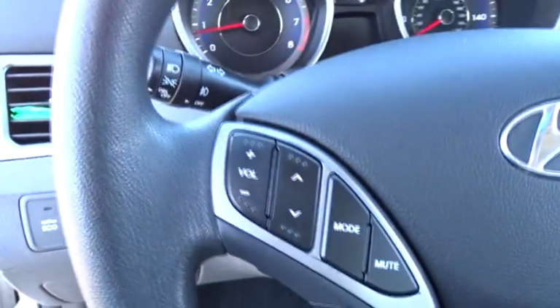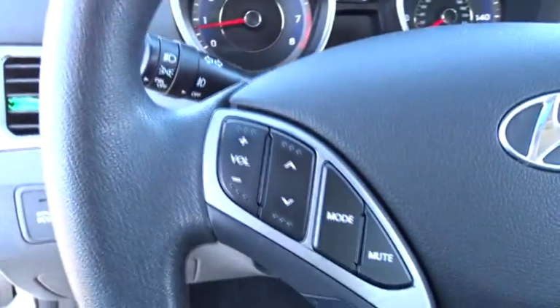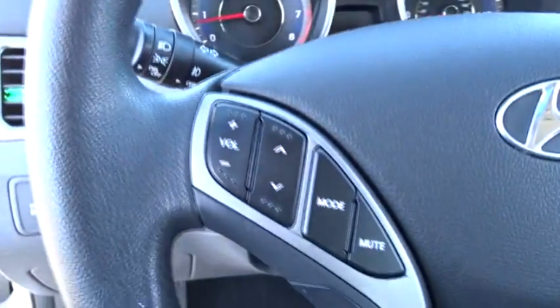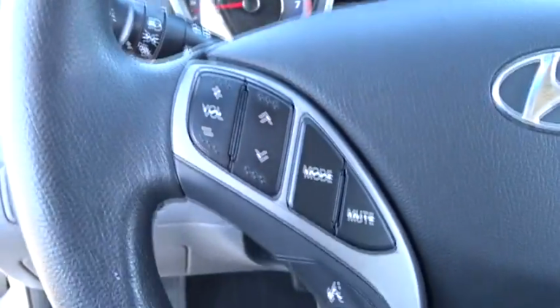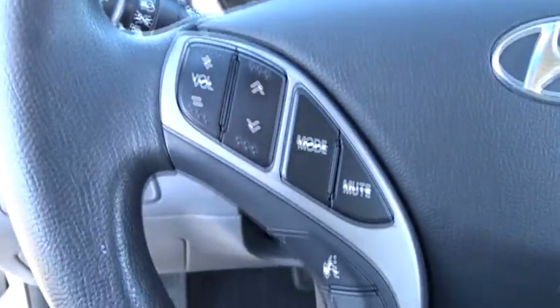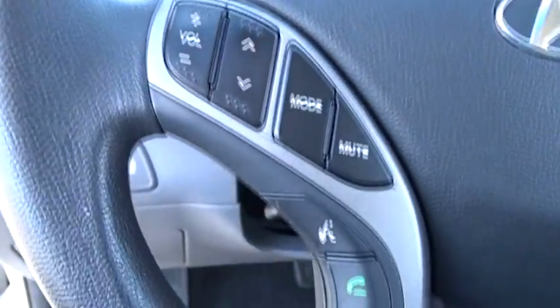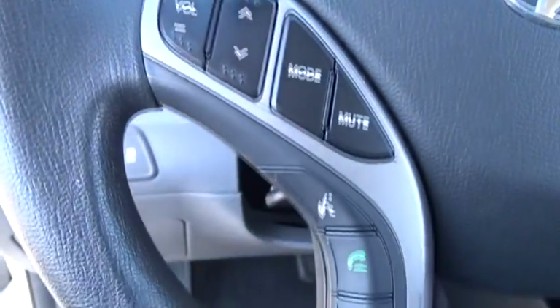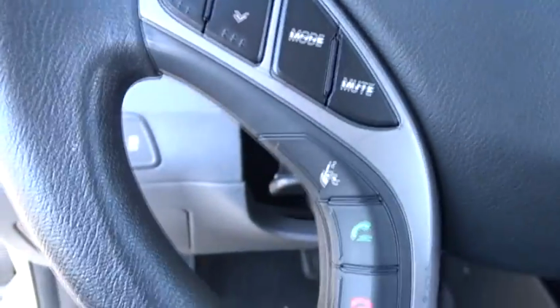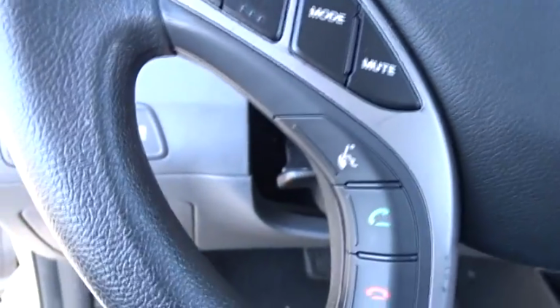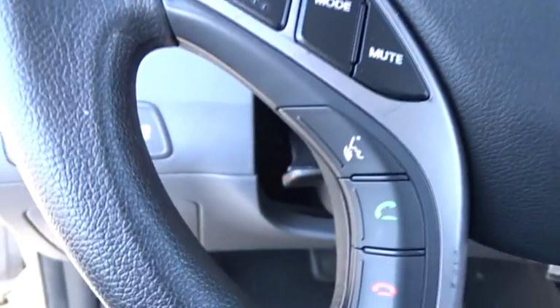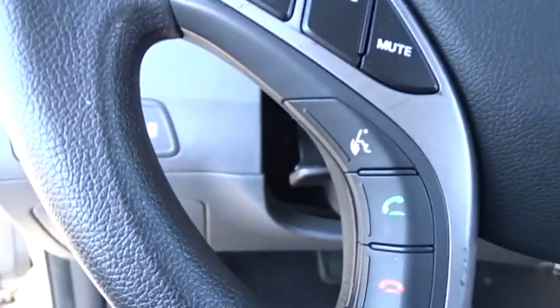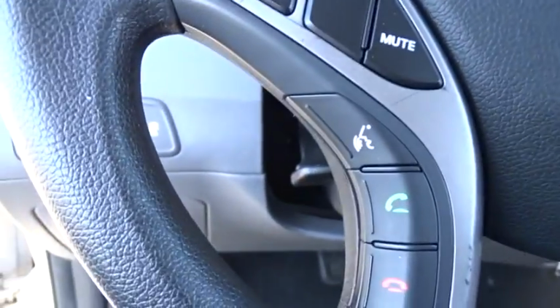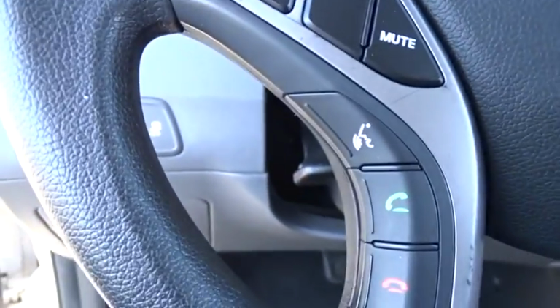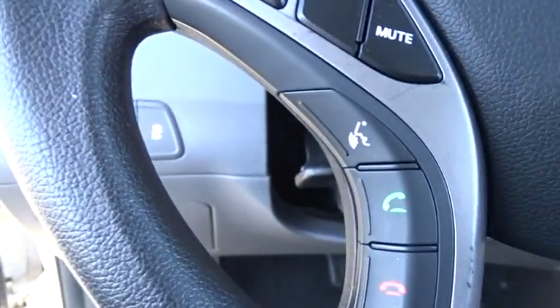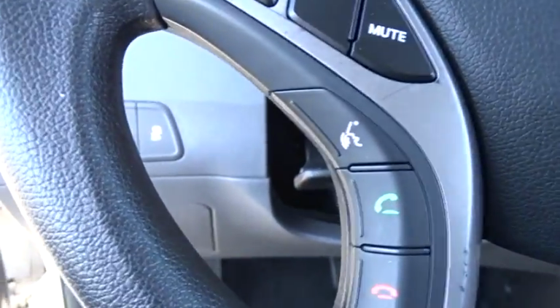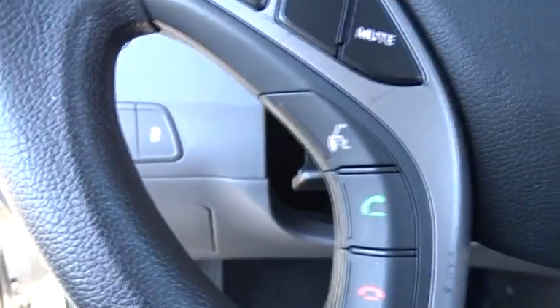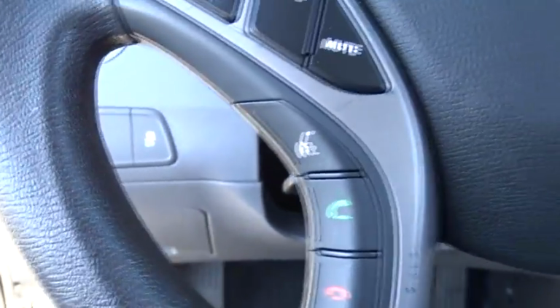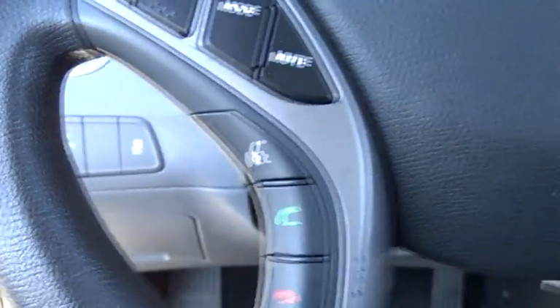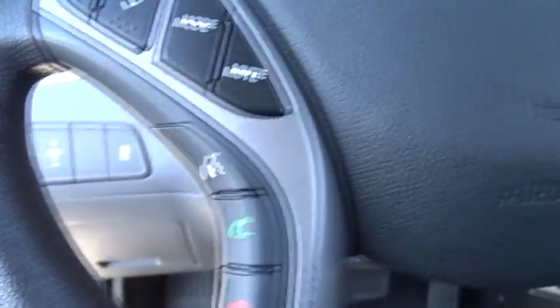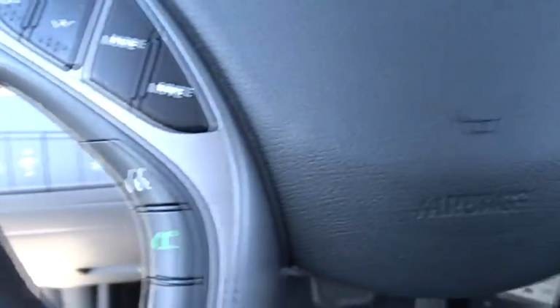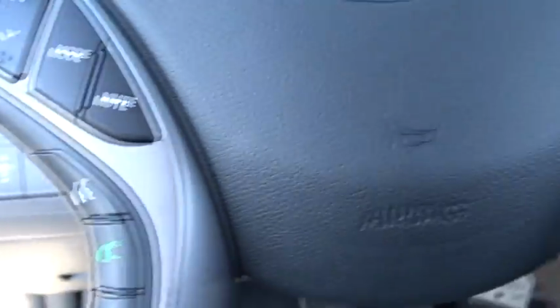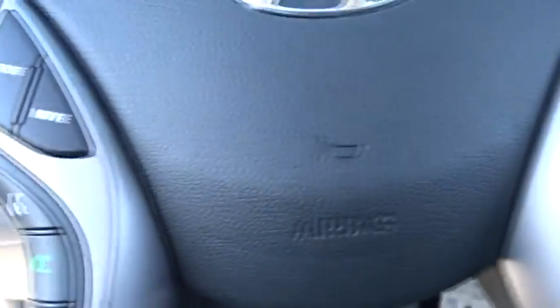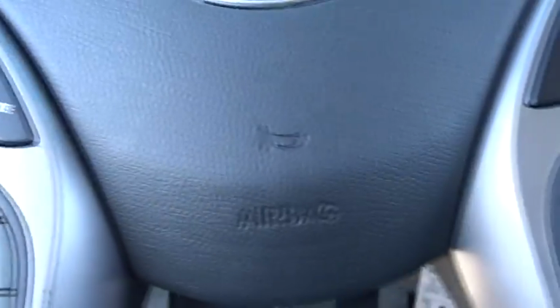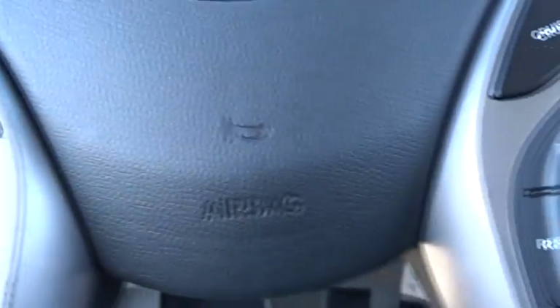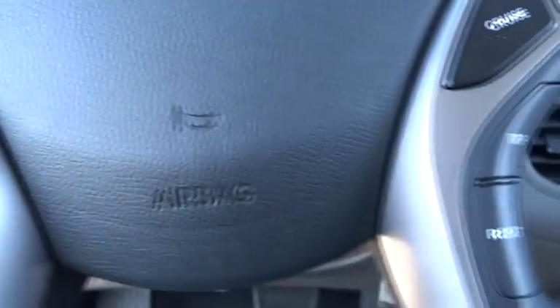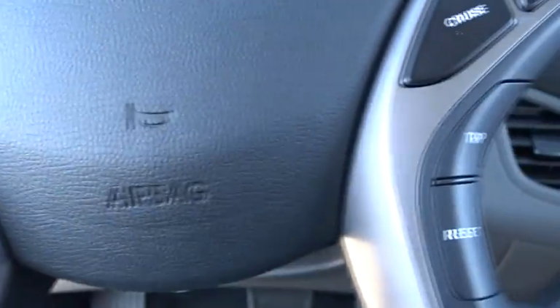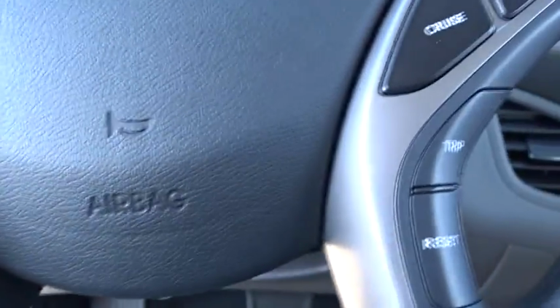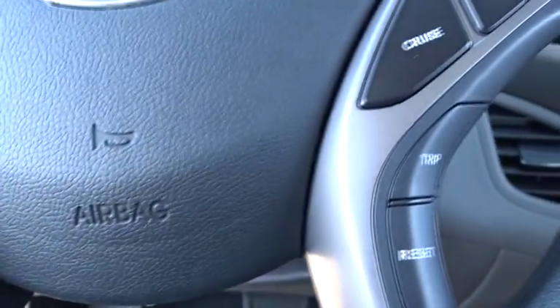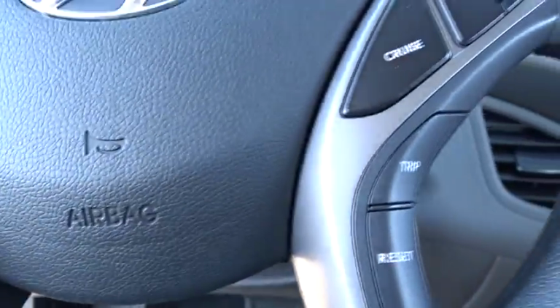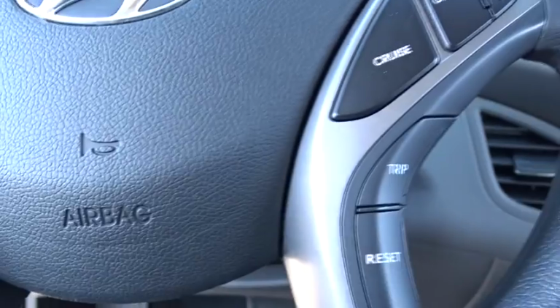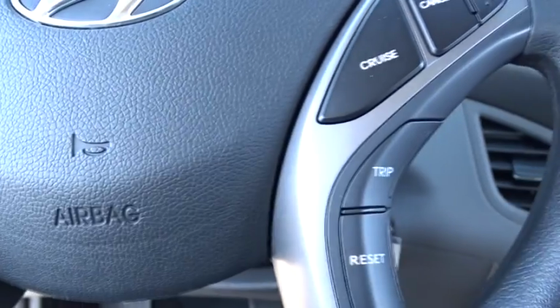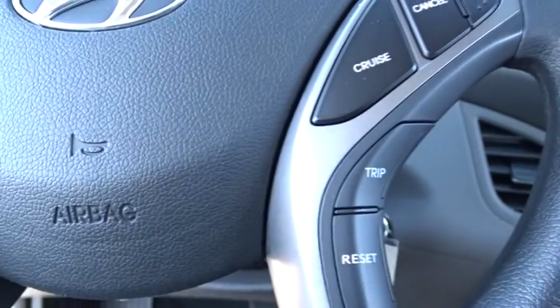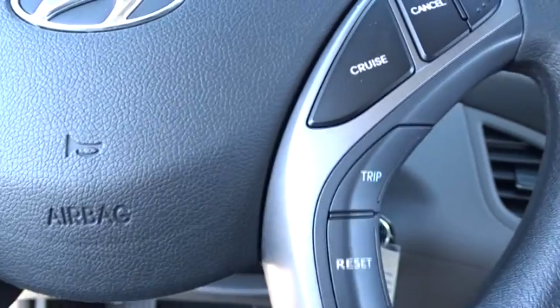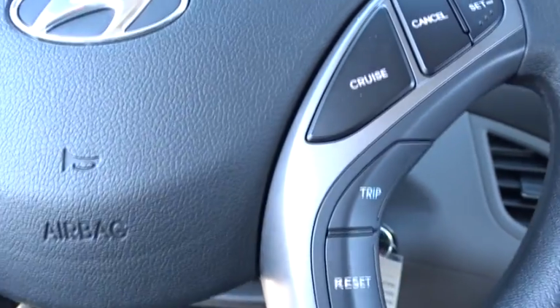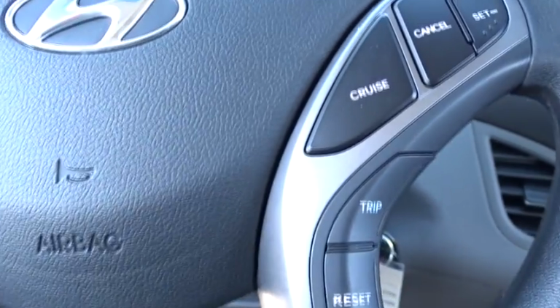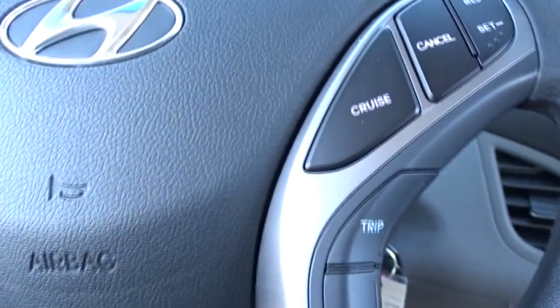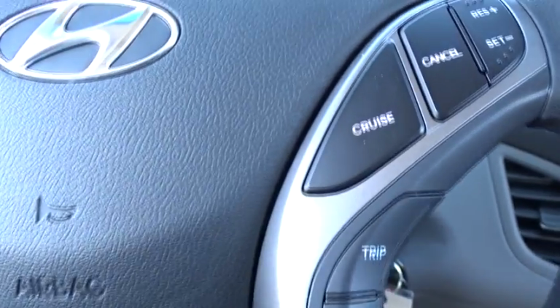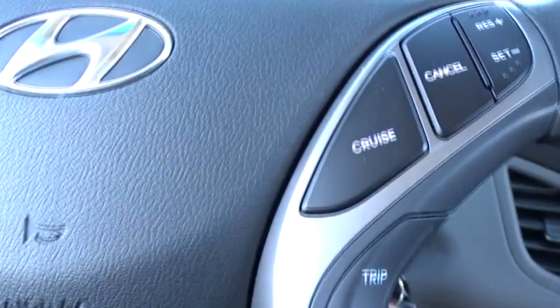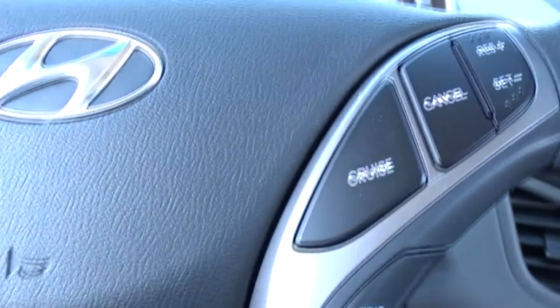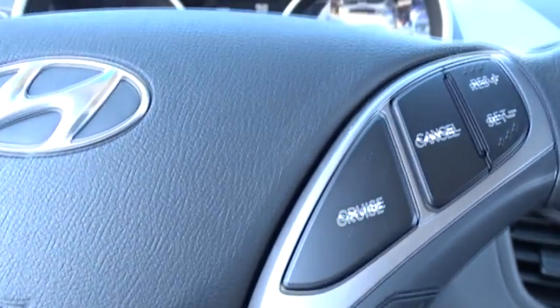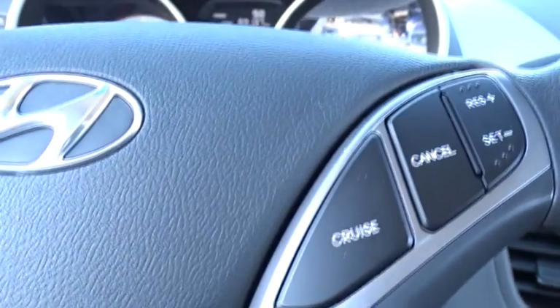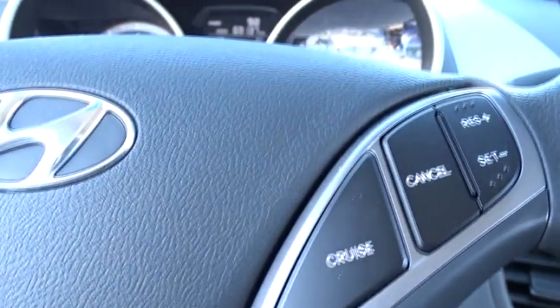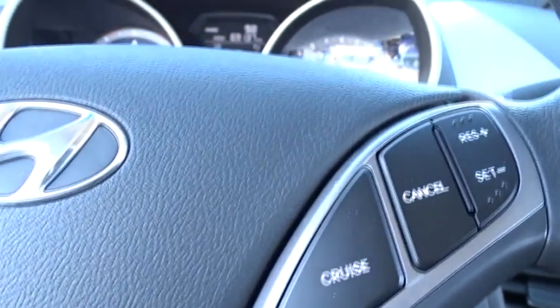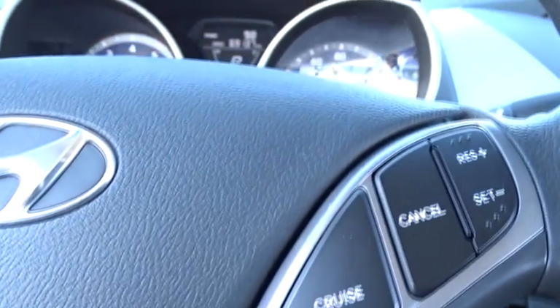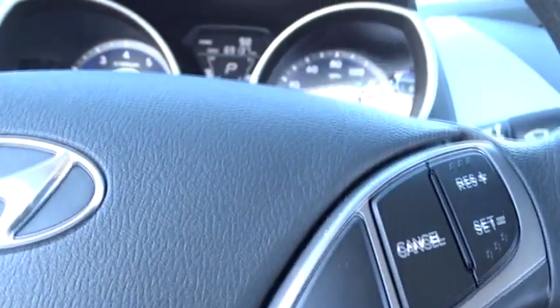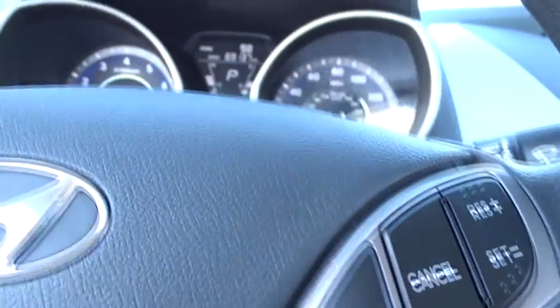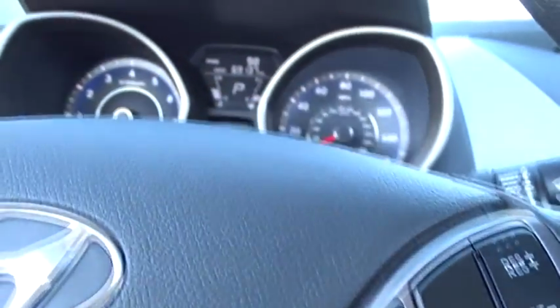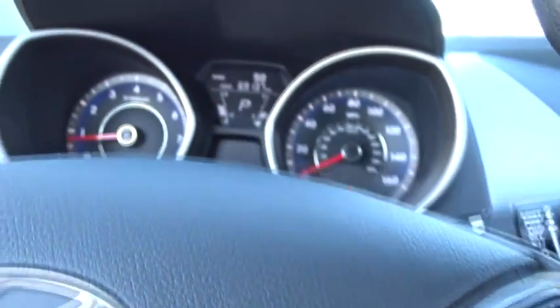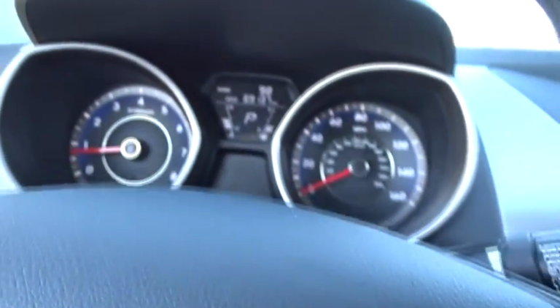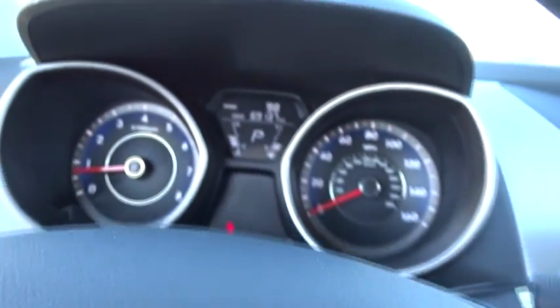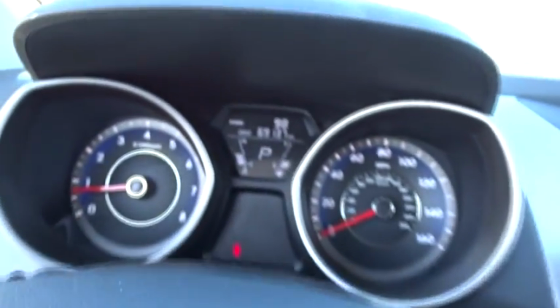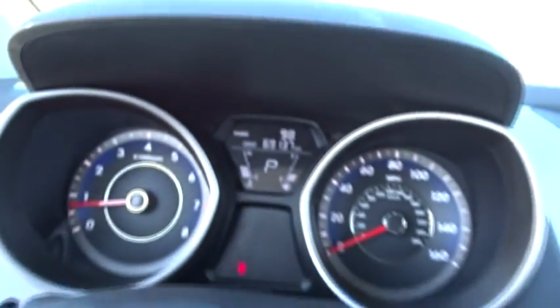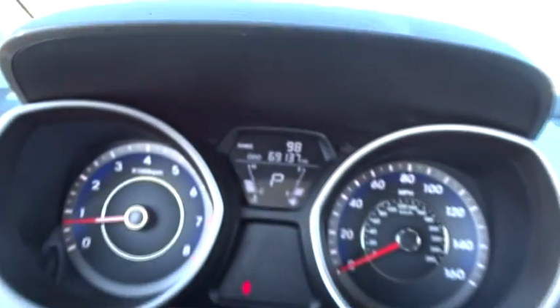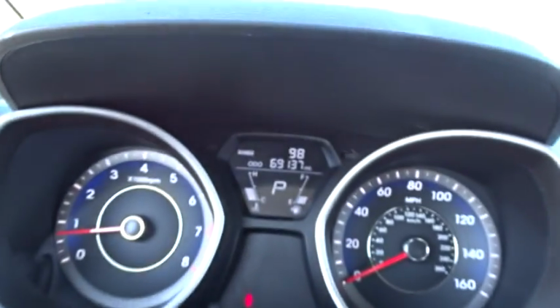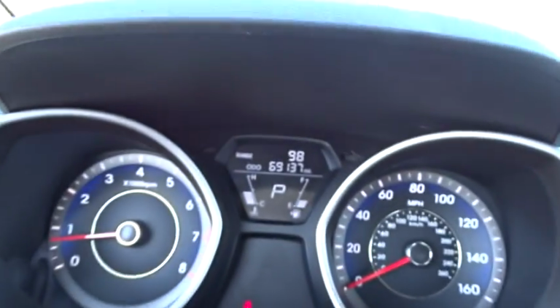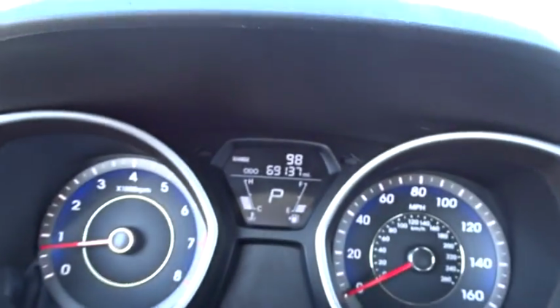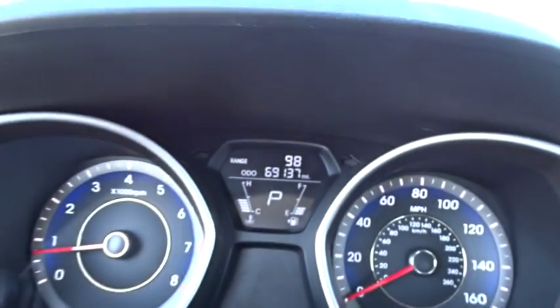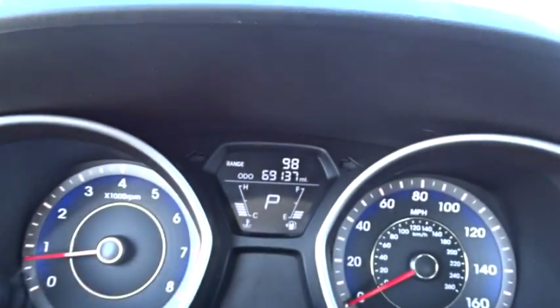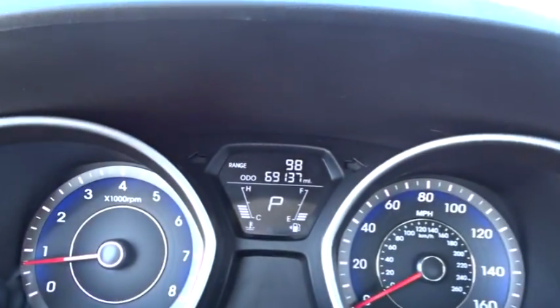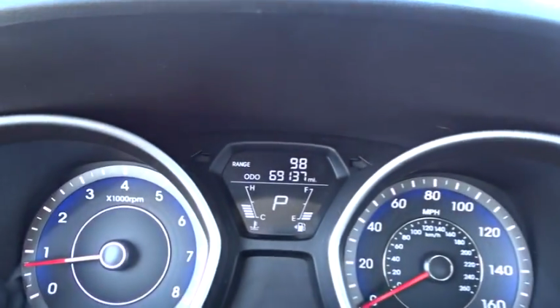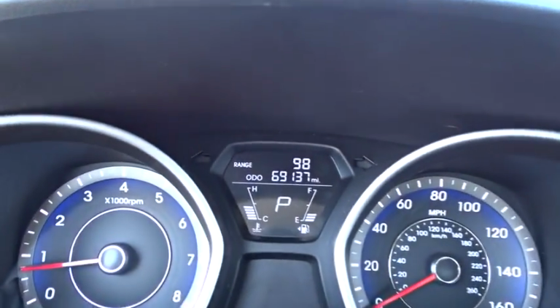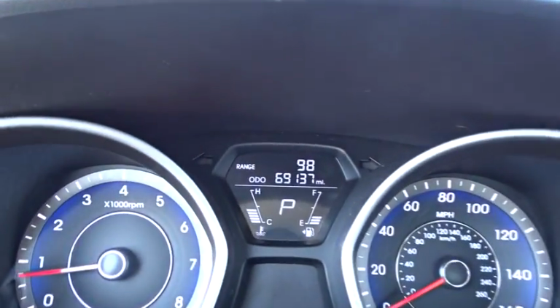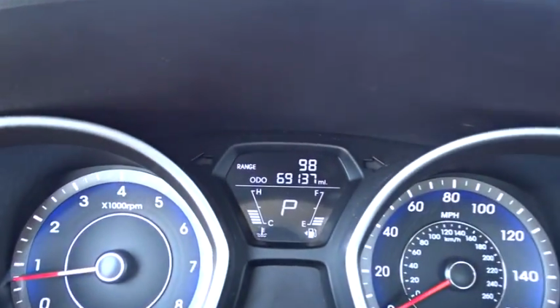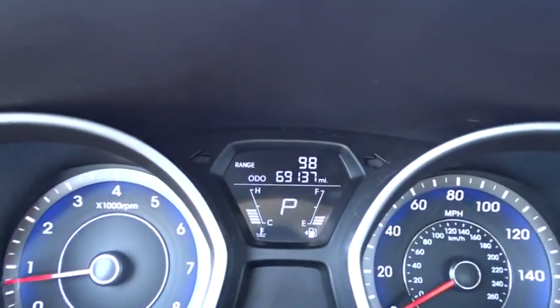AM-FM stereo radio, front-wheel drive, MP3 player, fog lamps, passenger airbags, CD player, bucket seats.